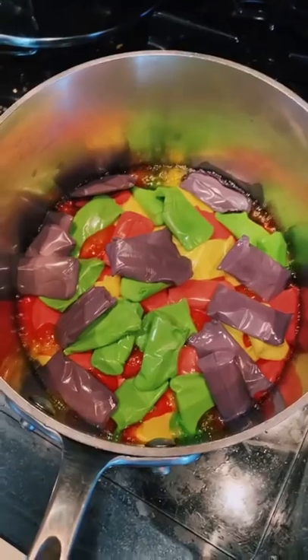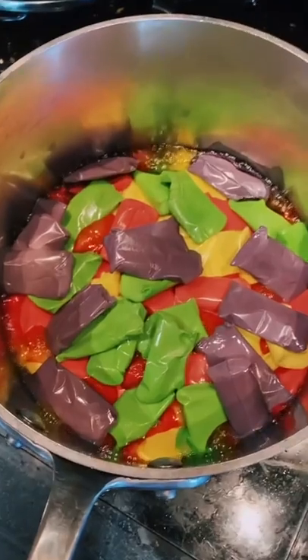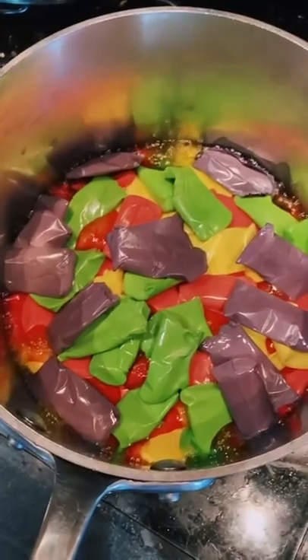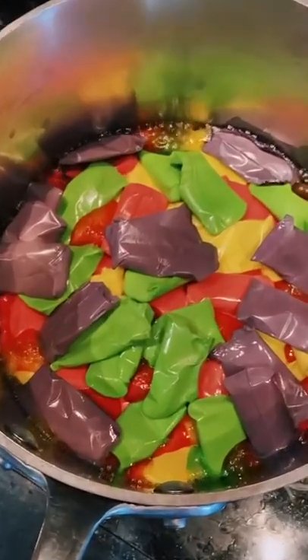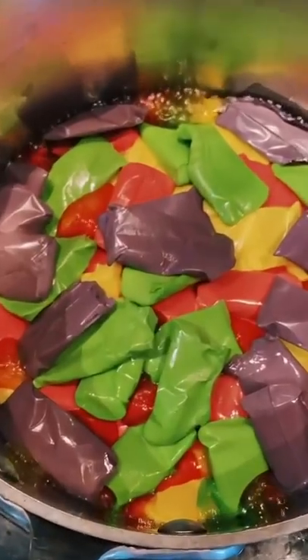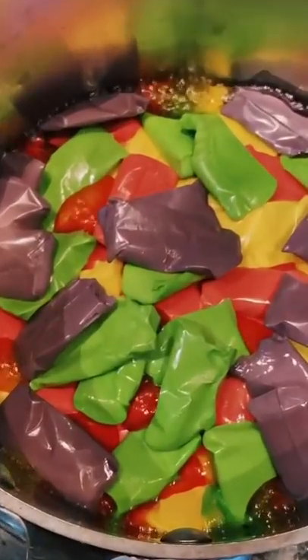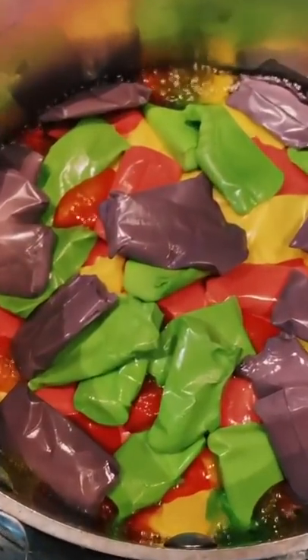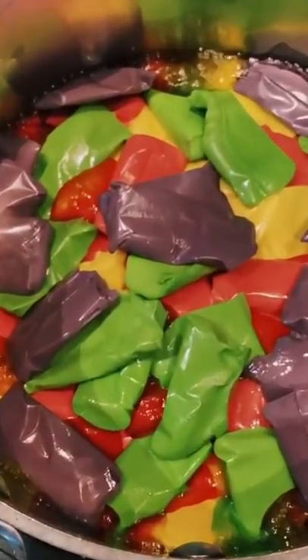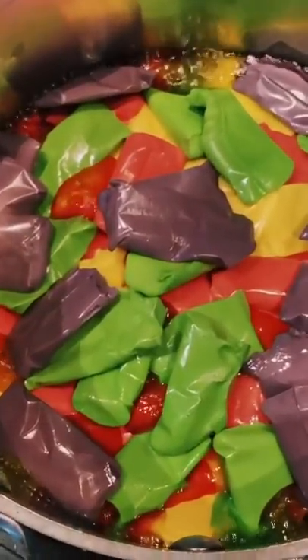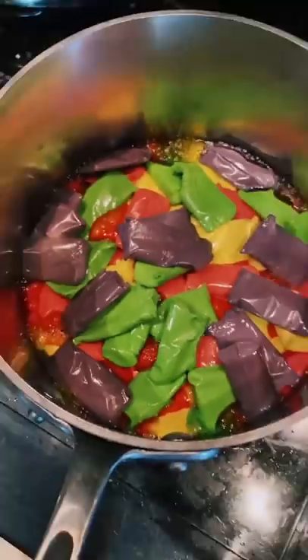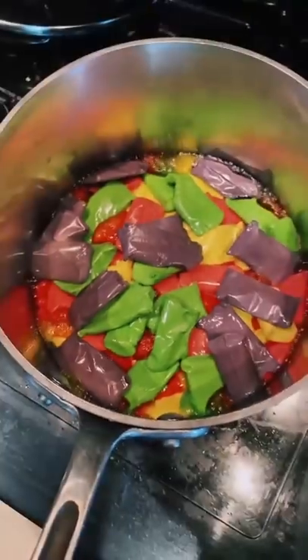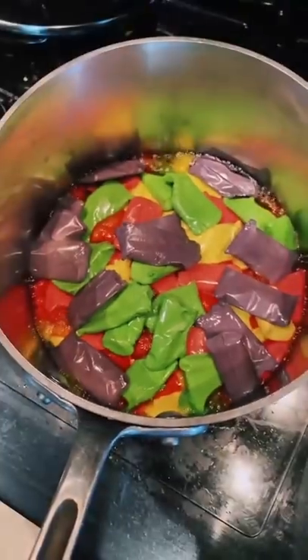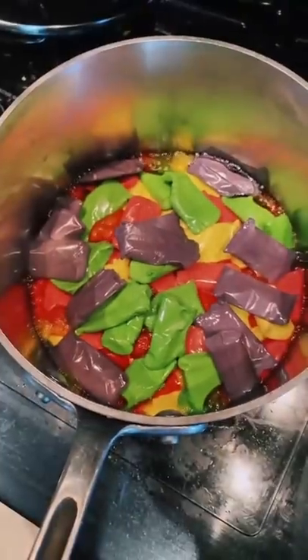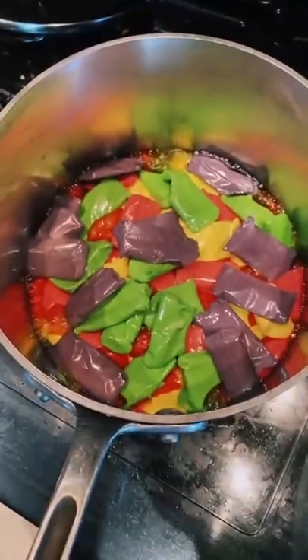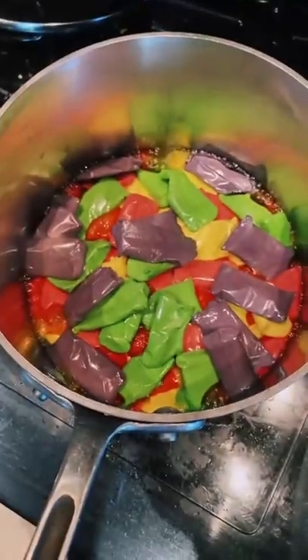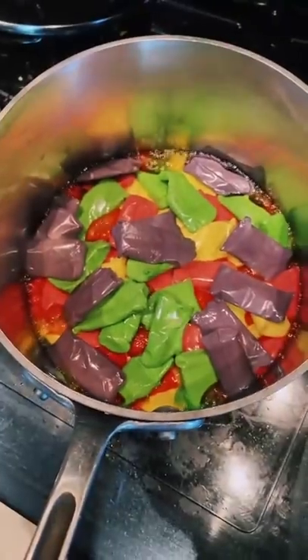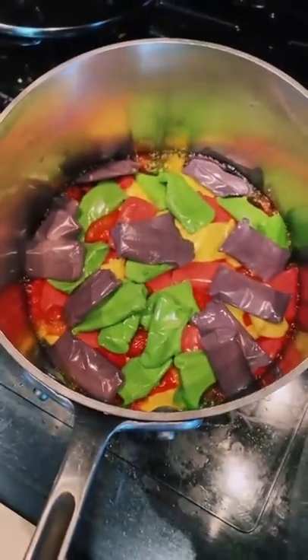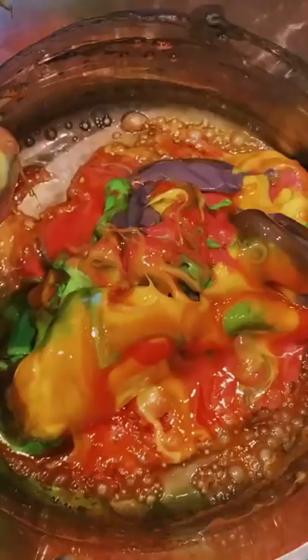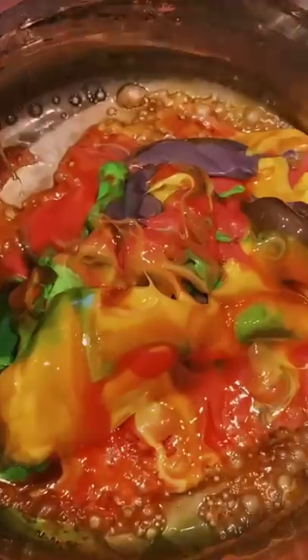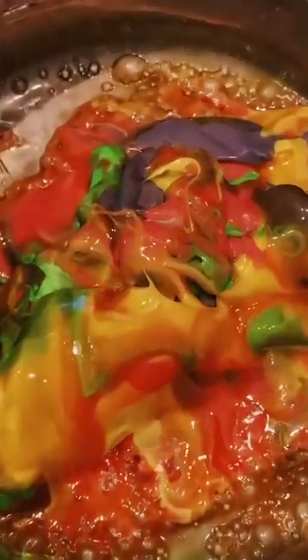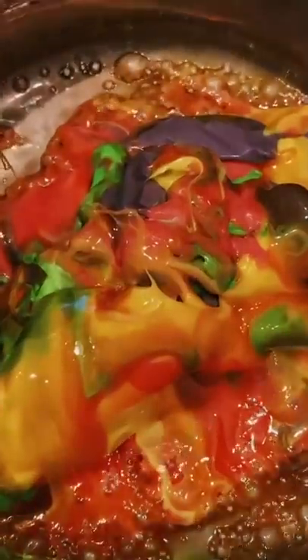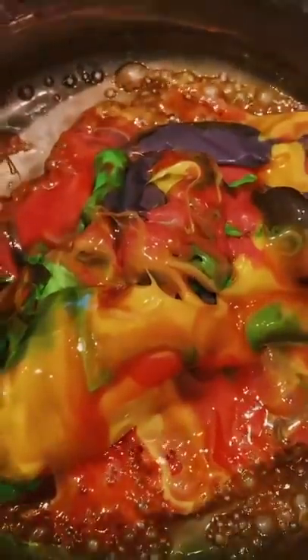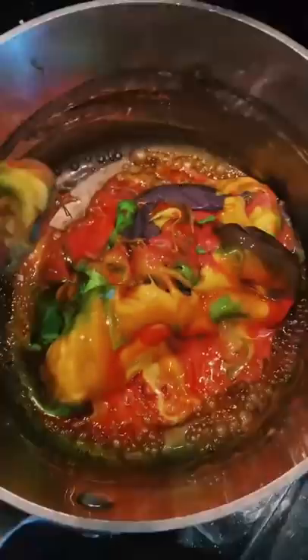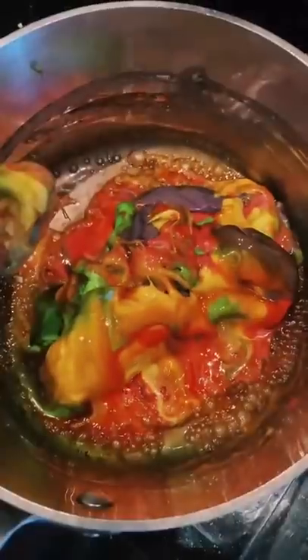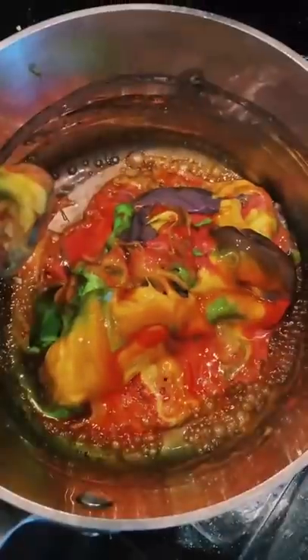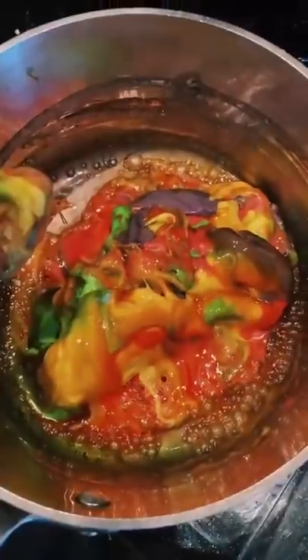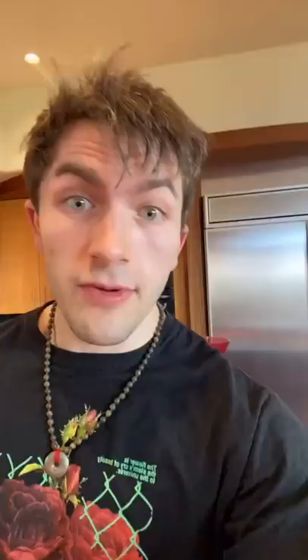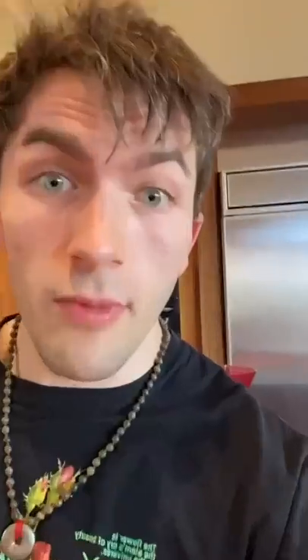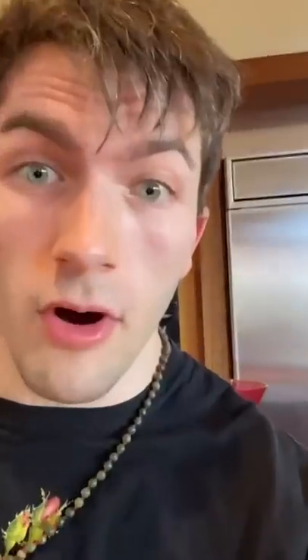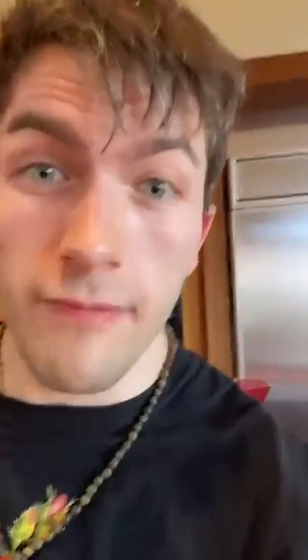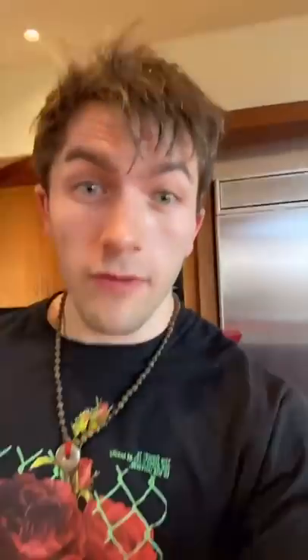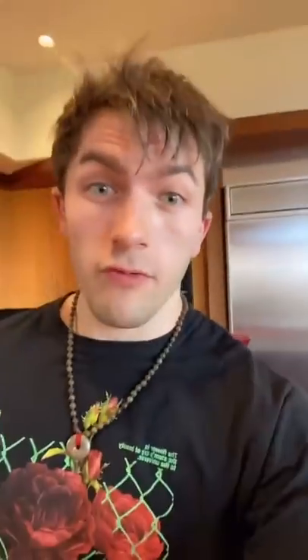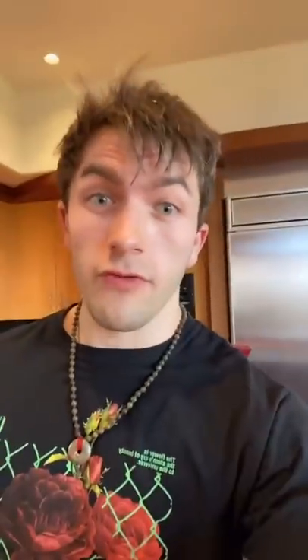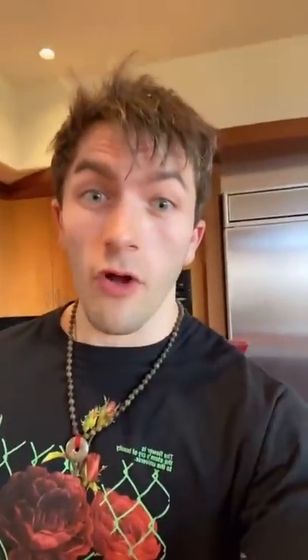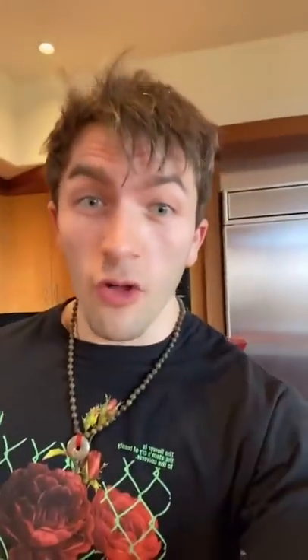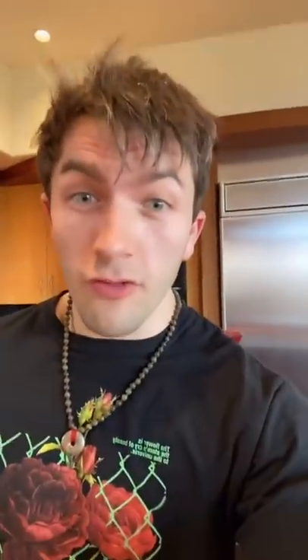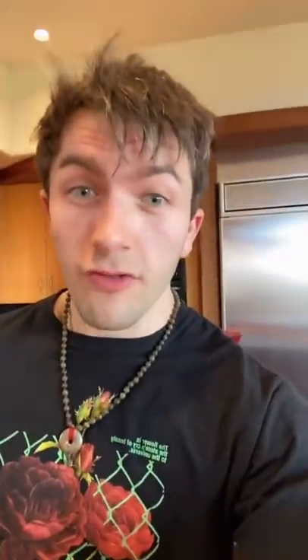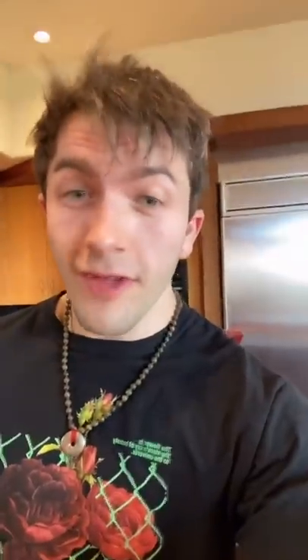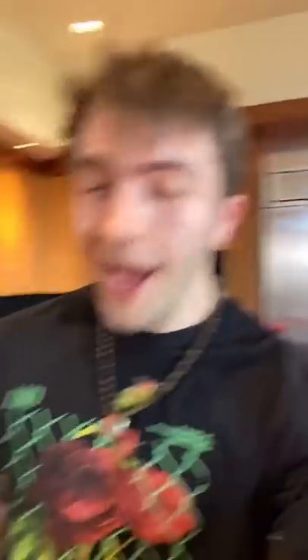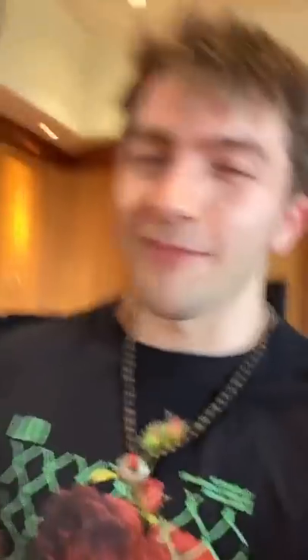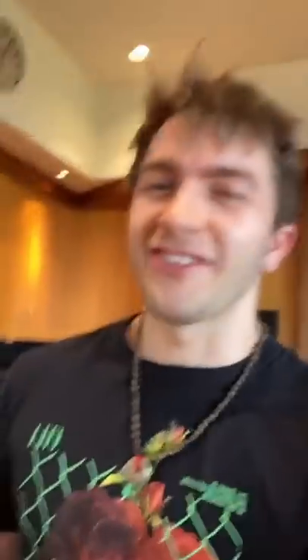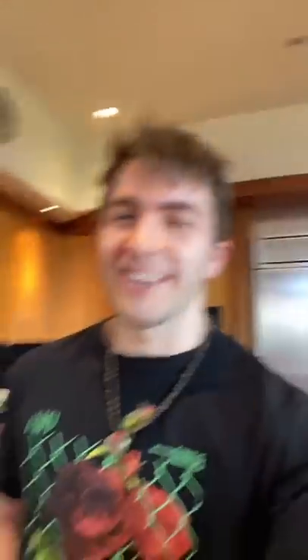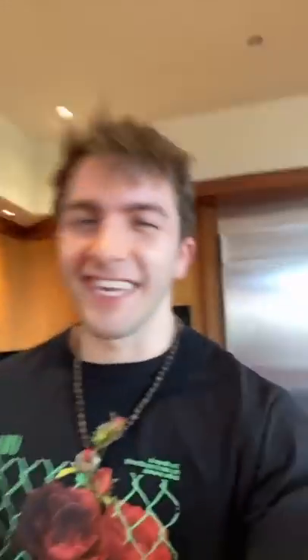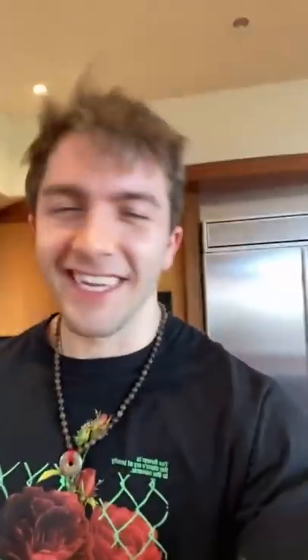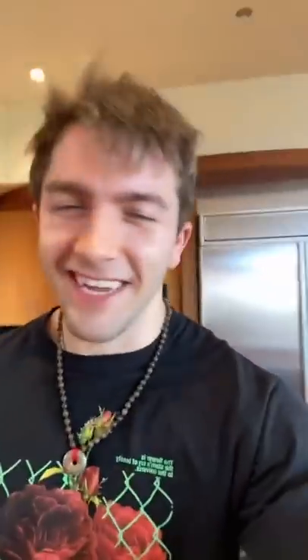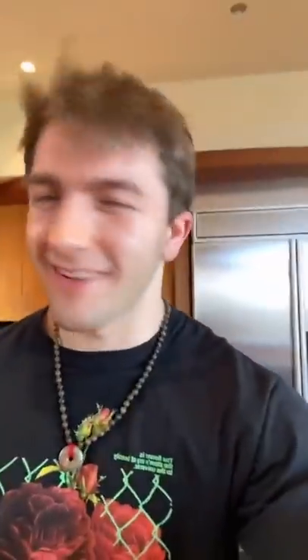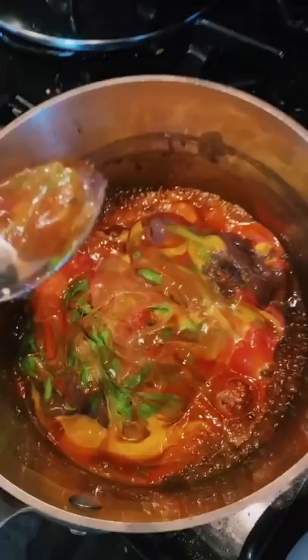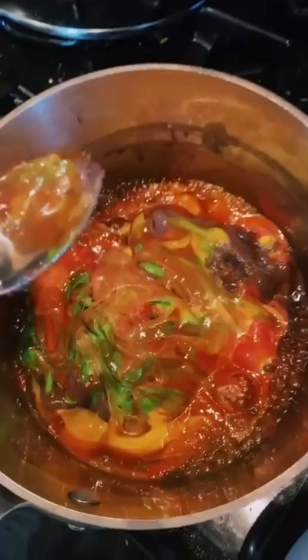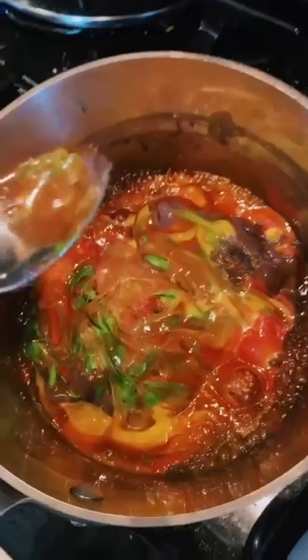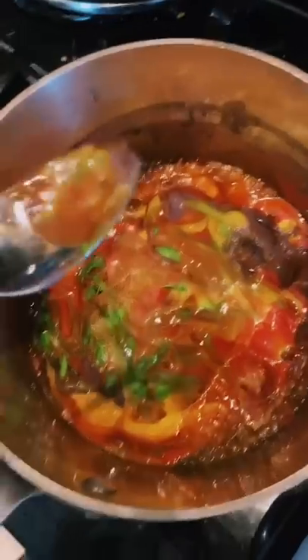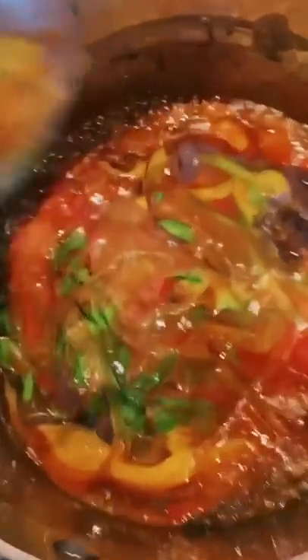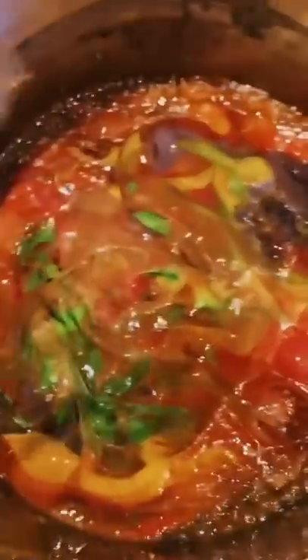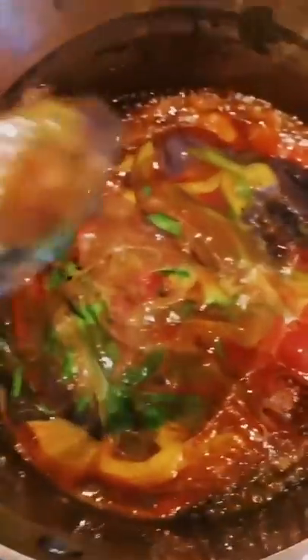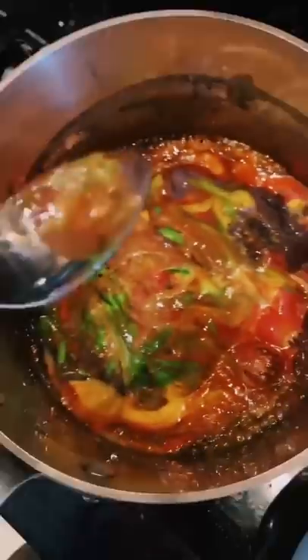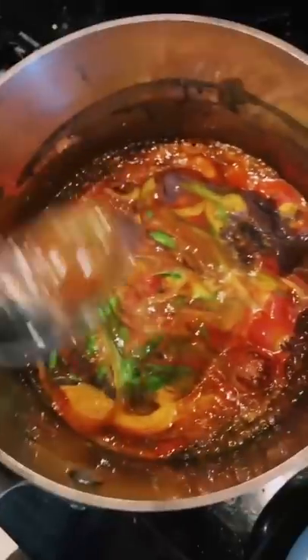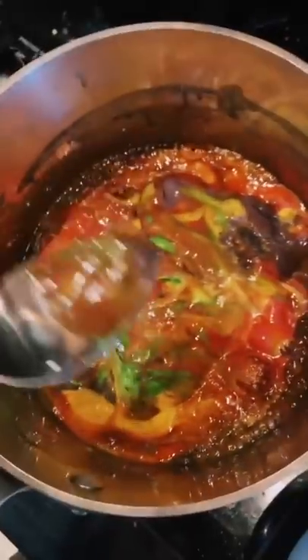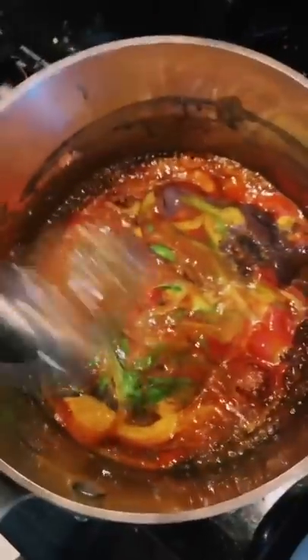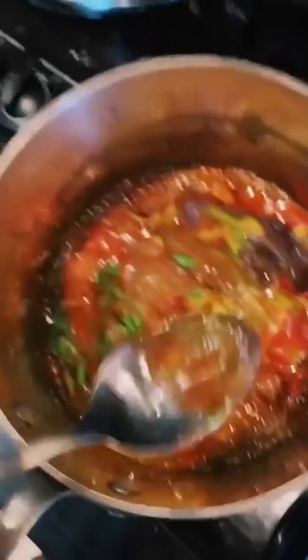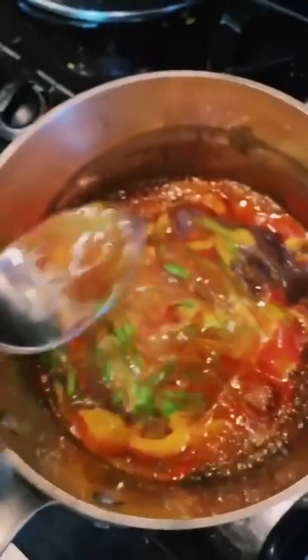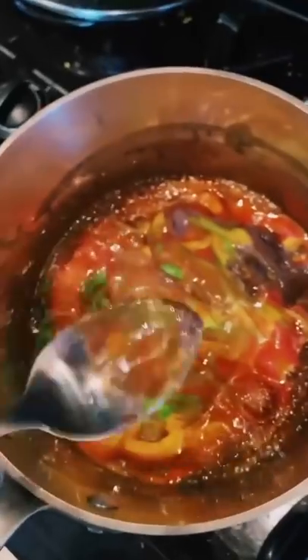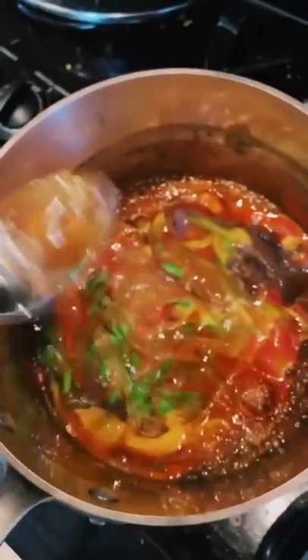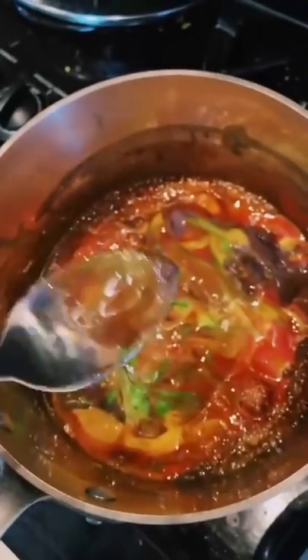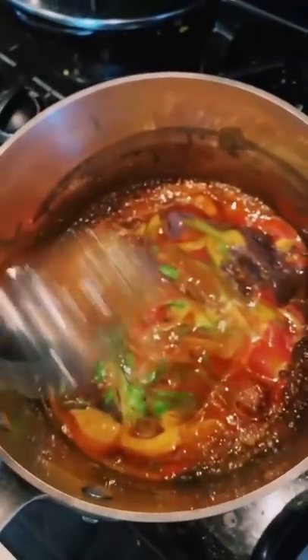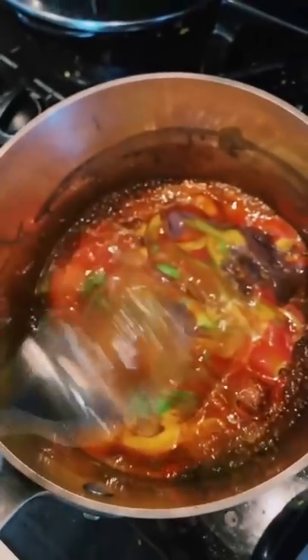It's melting. Delicious. Tomorrow for the results — I'm just kidding. We do everything in one episode.